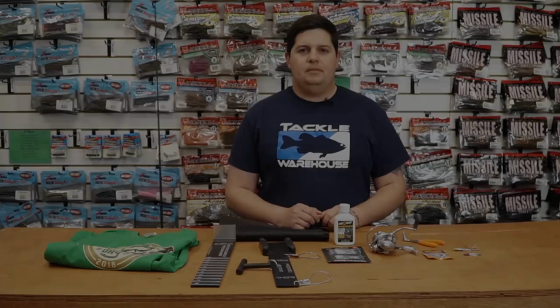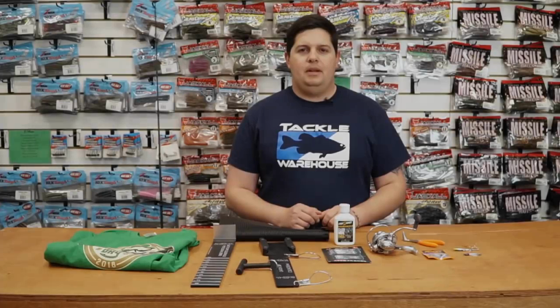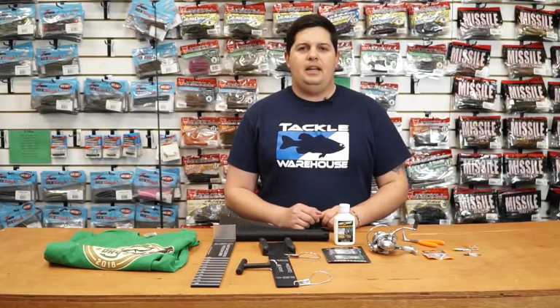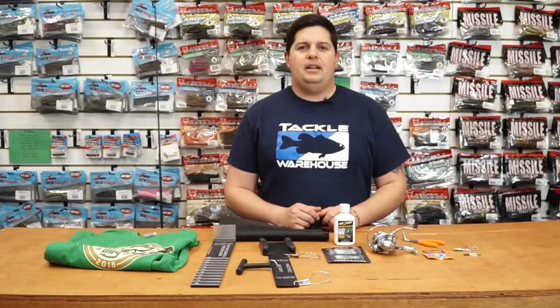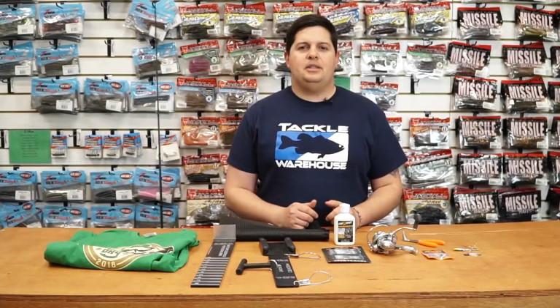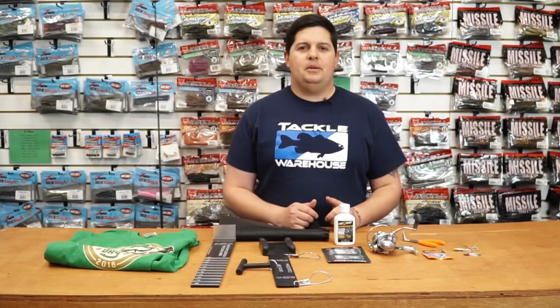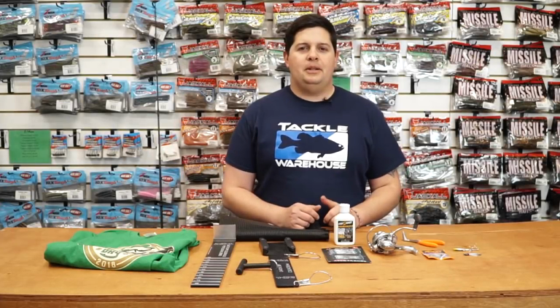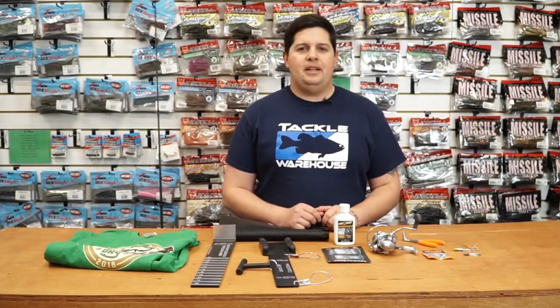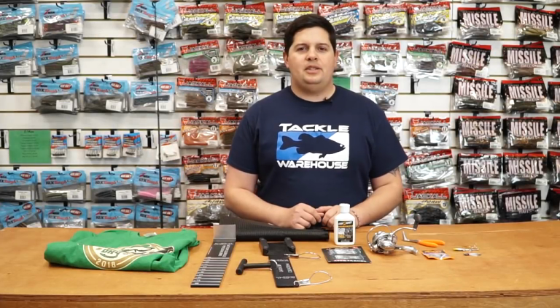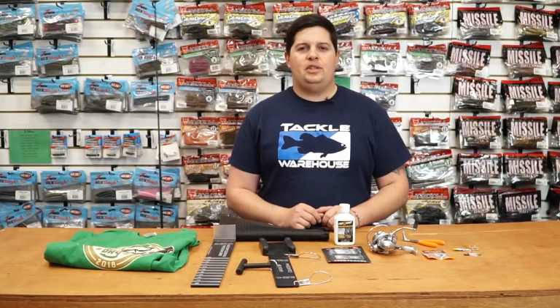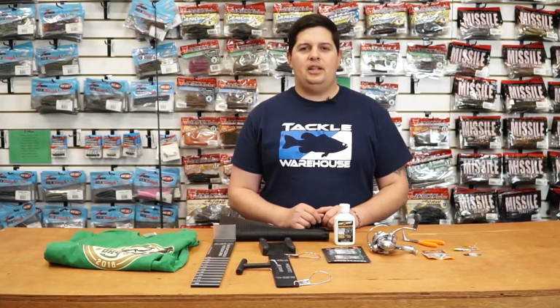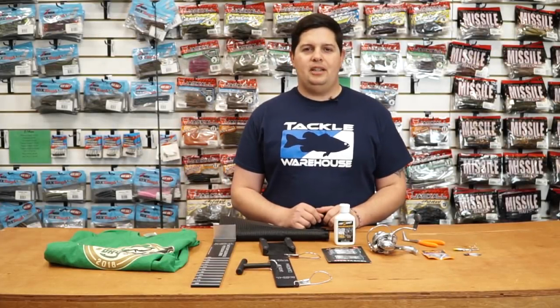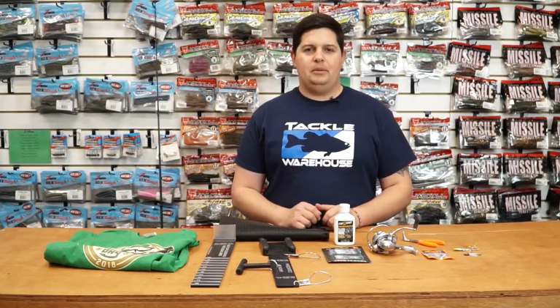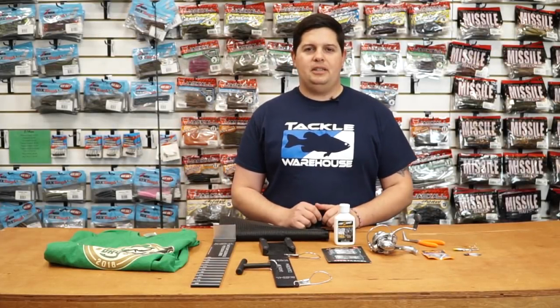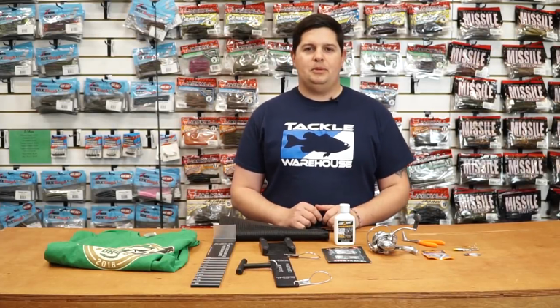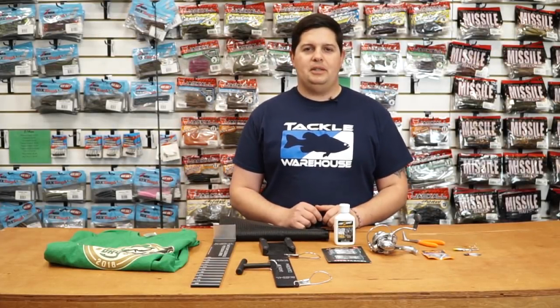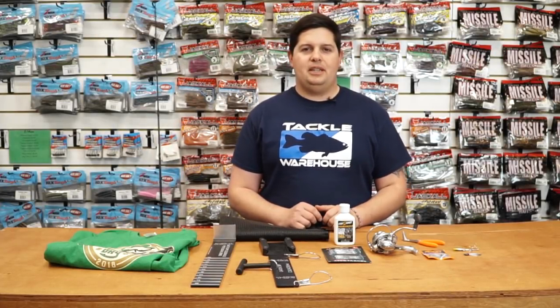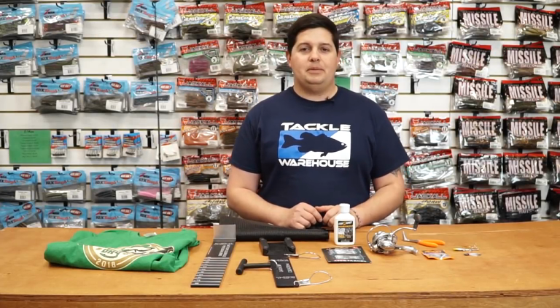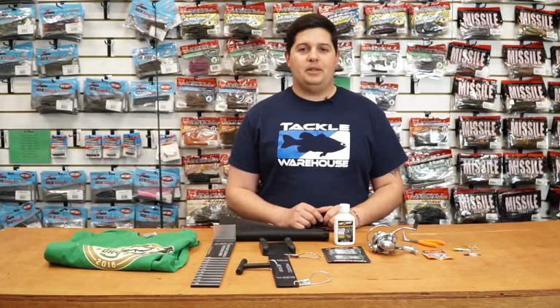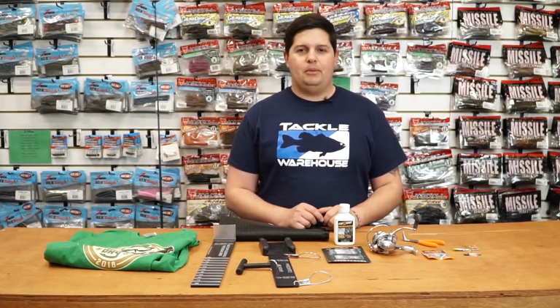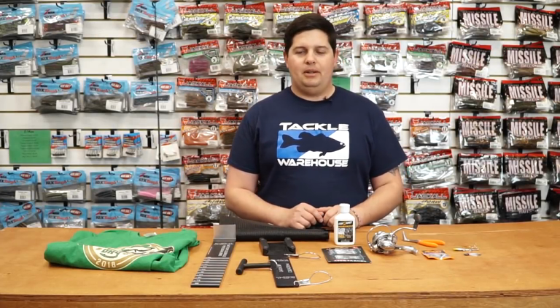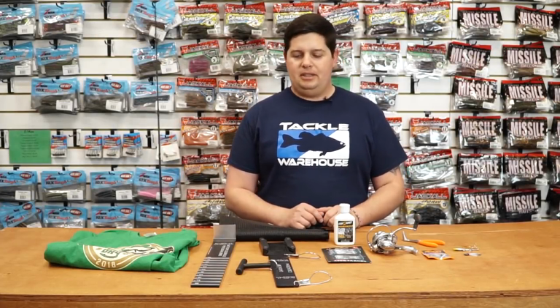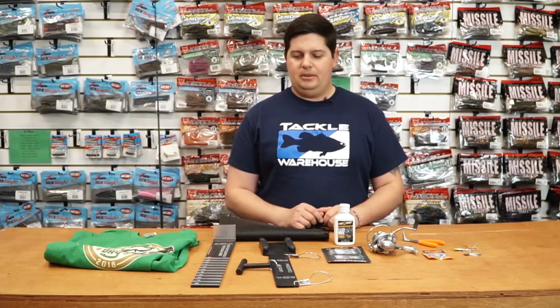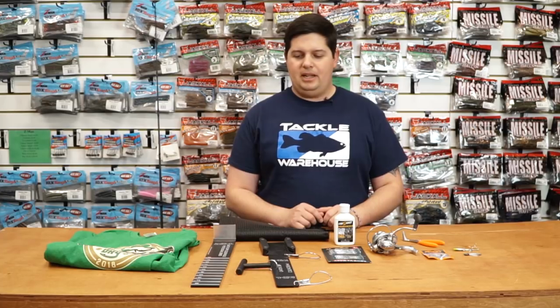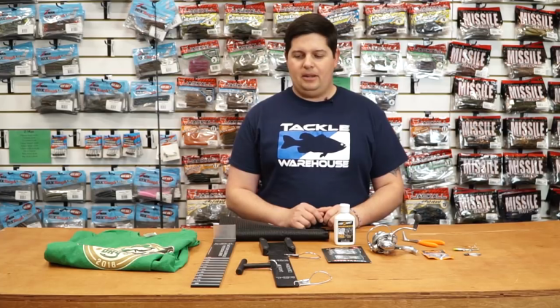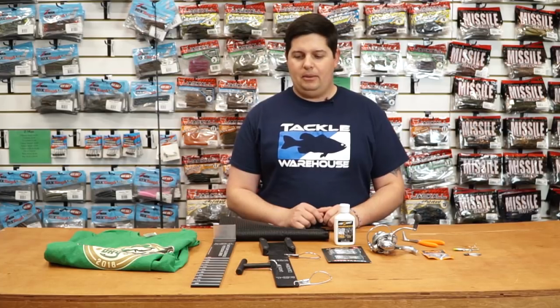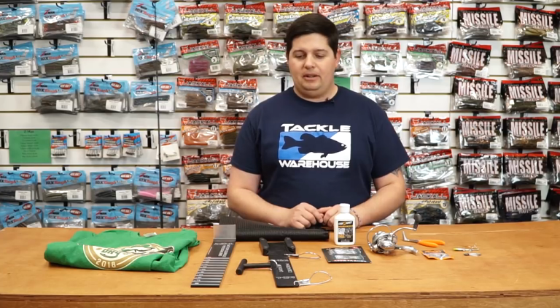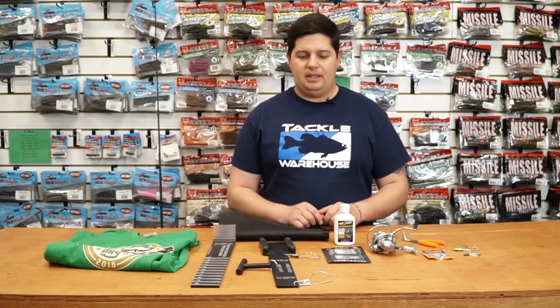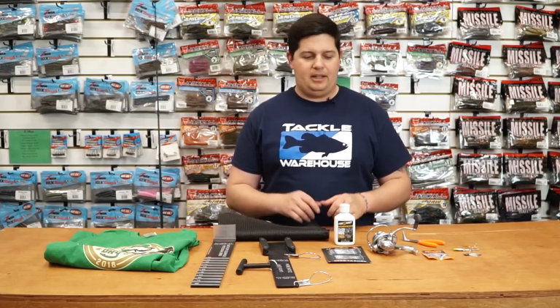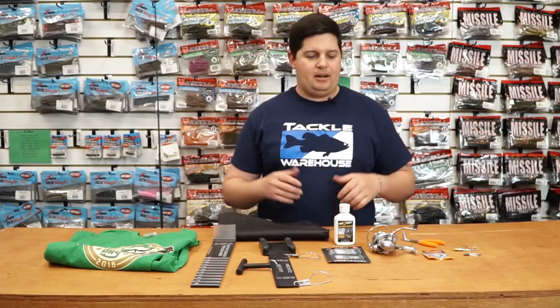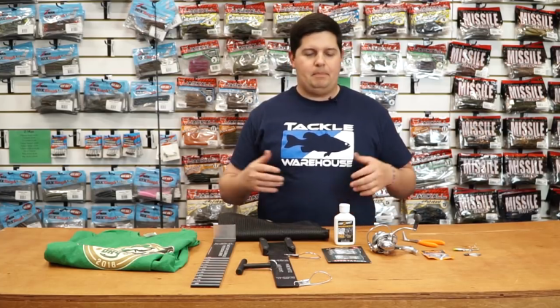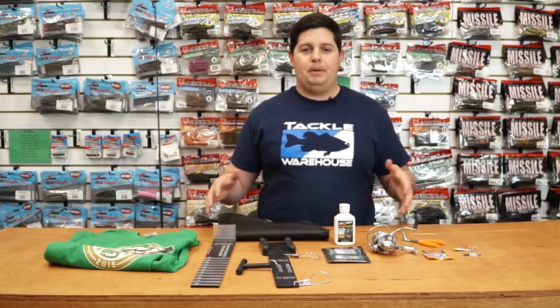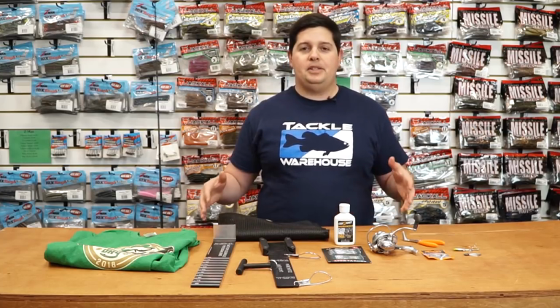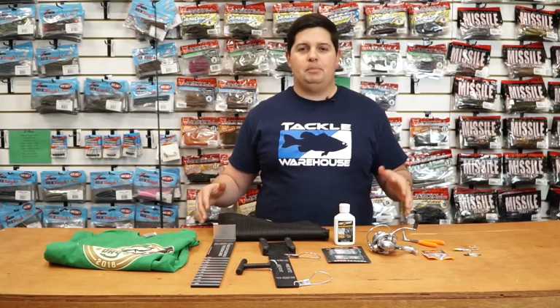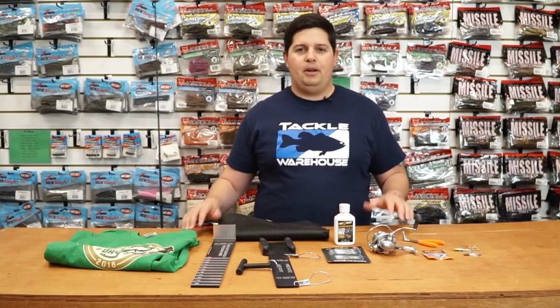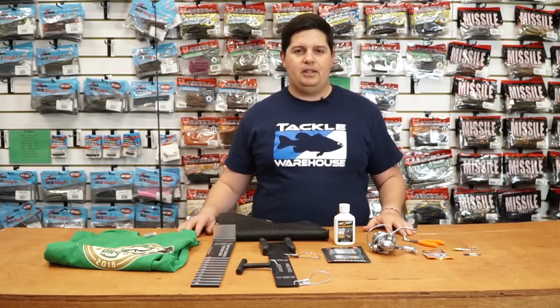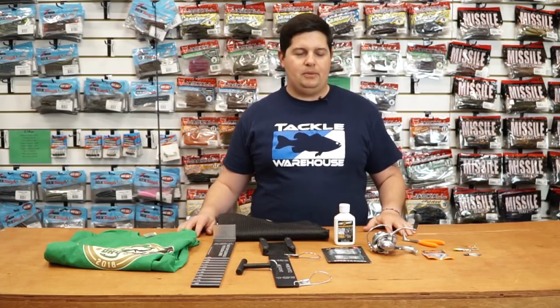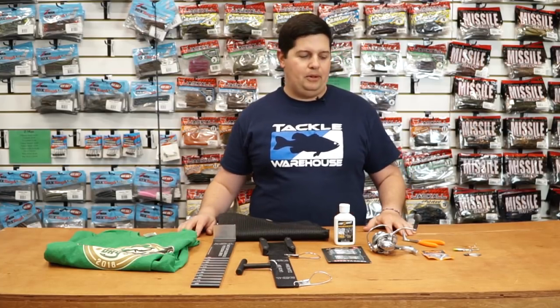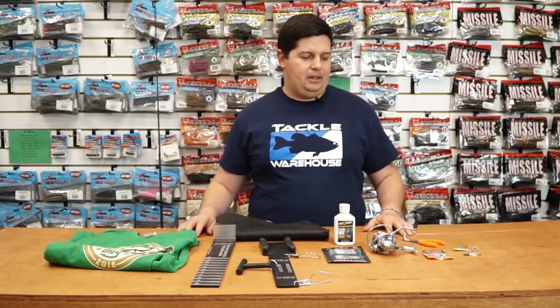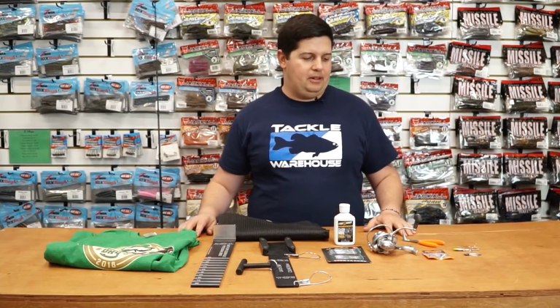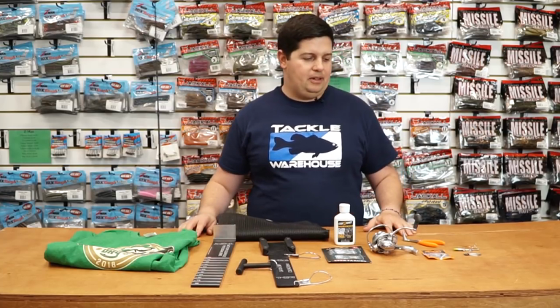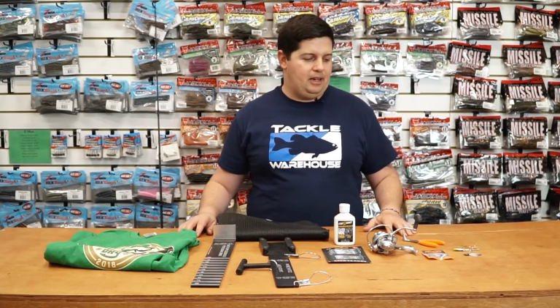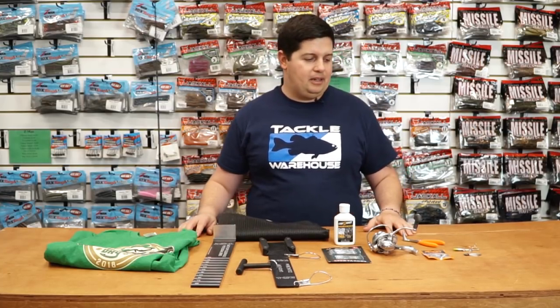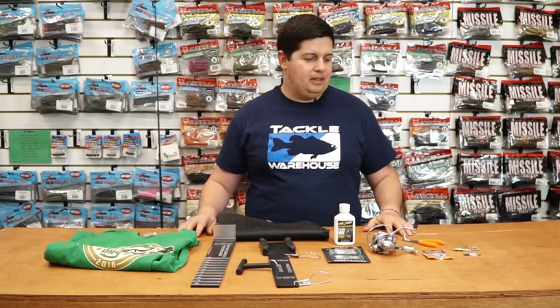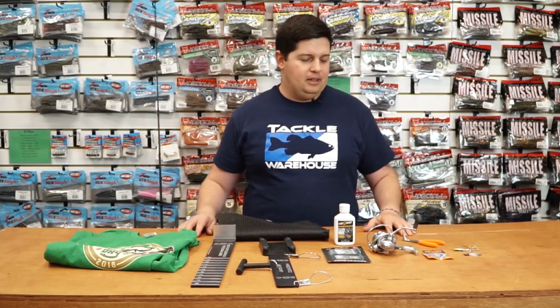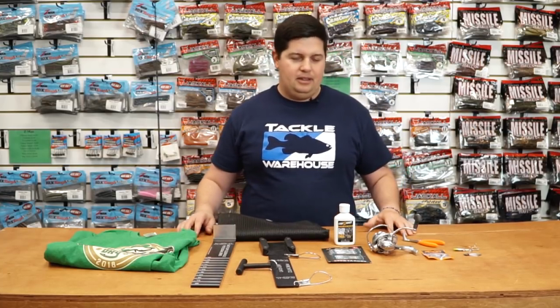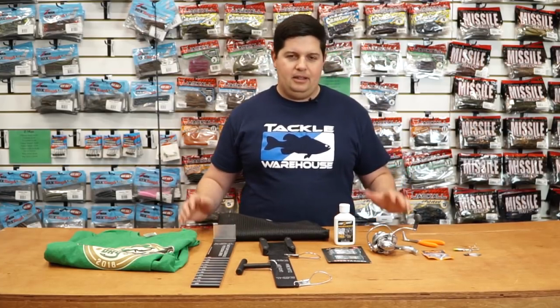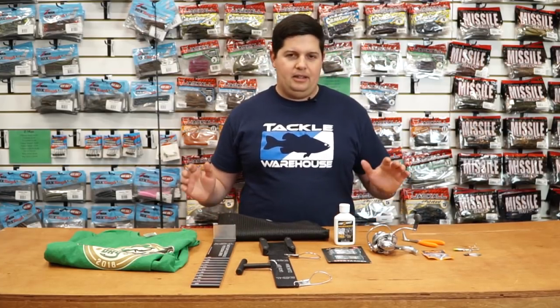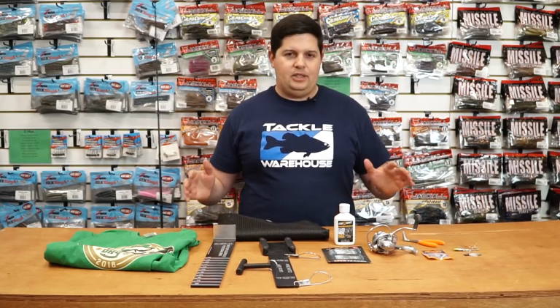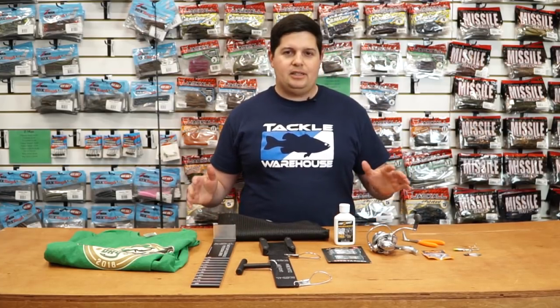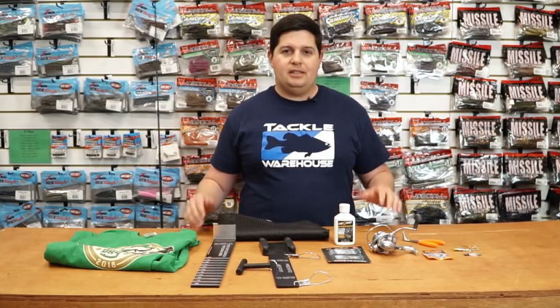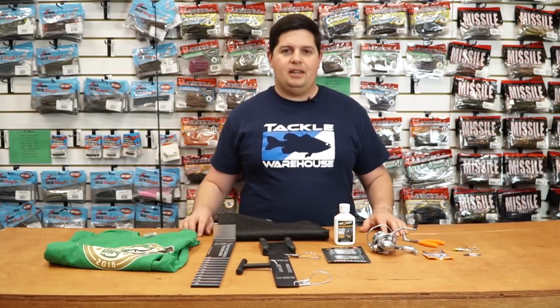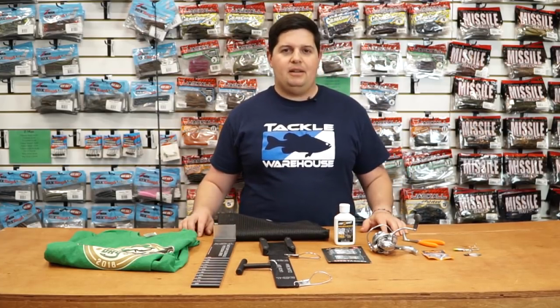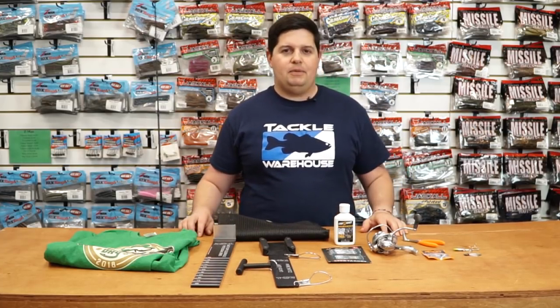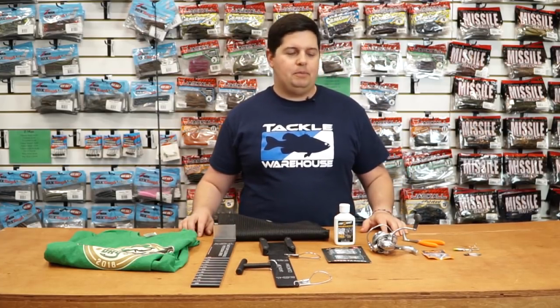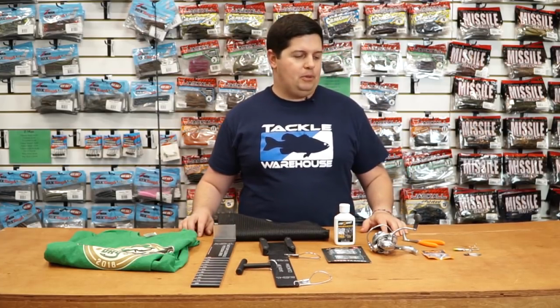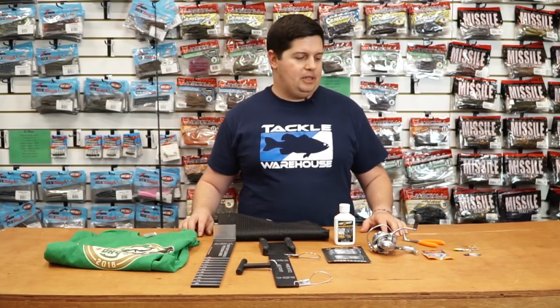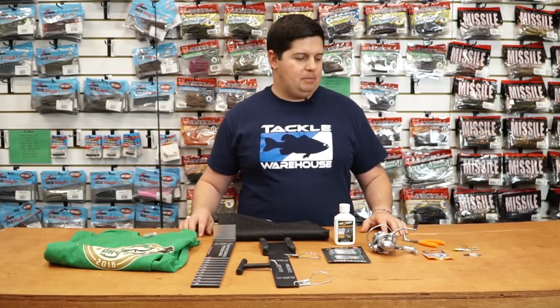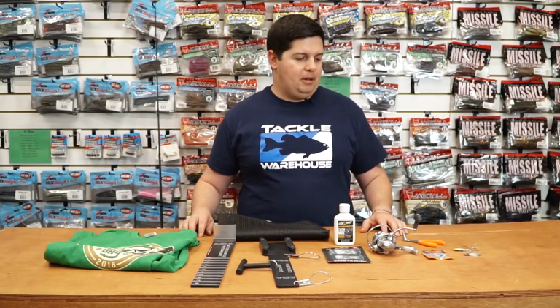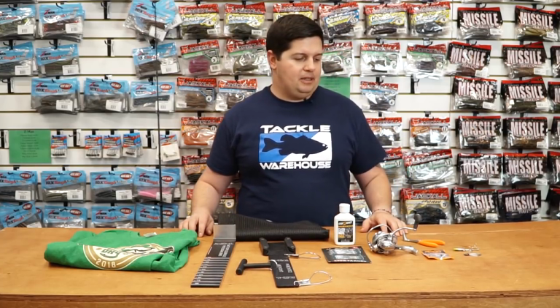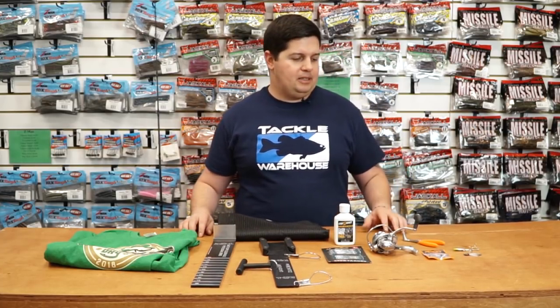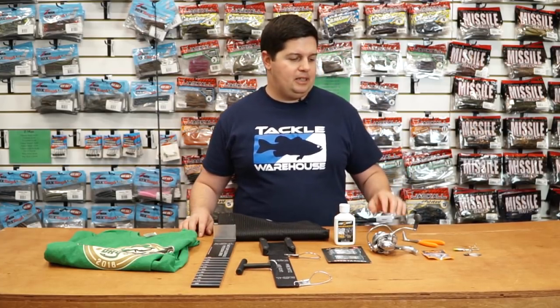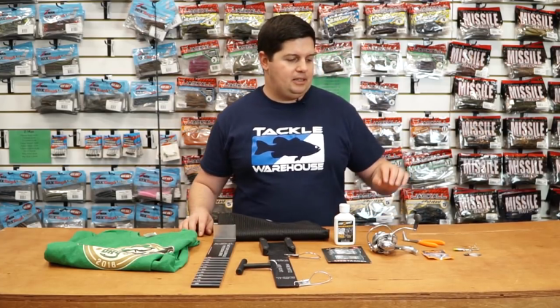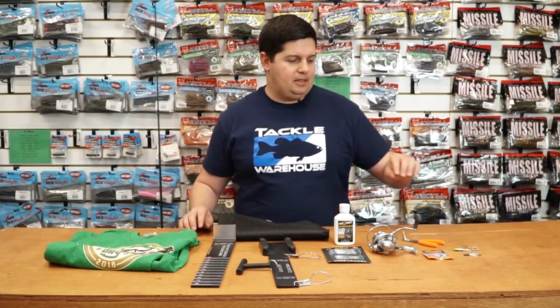Hey, how's it going guys? Jake here with this week's episode of What's New at Tackle Warehouse. I got a bunch of products for you here today, just in time for pre-spawn season.